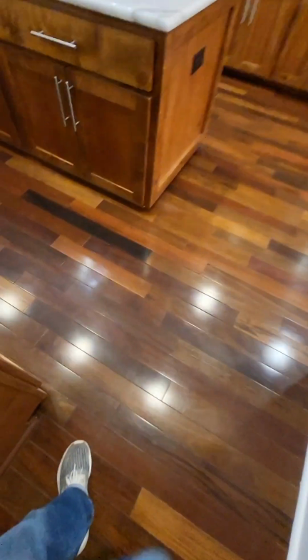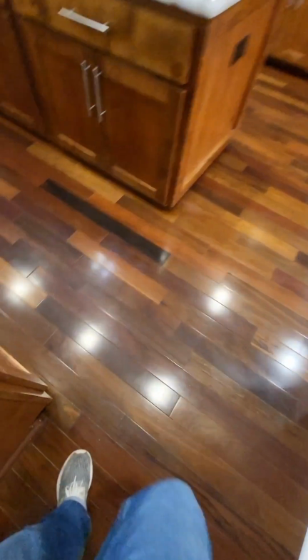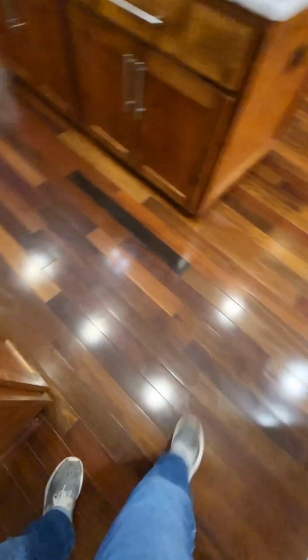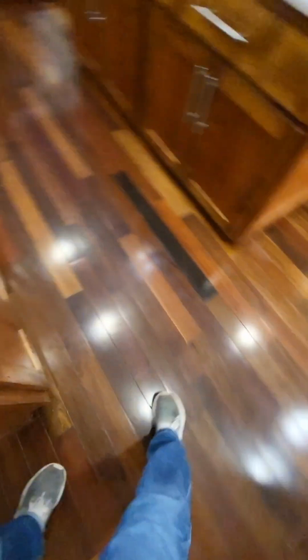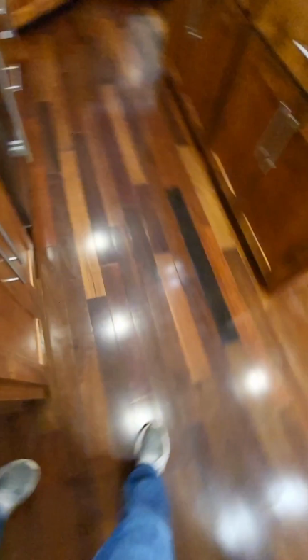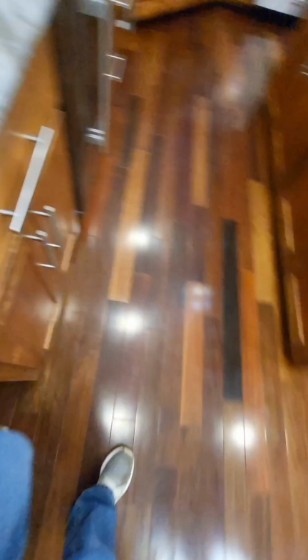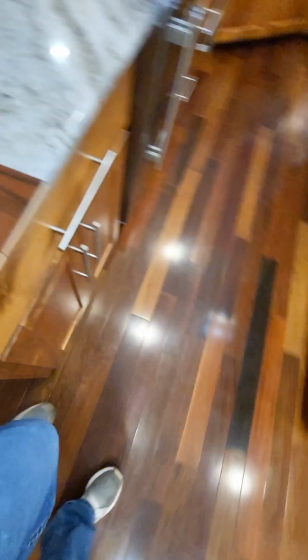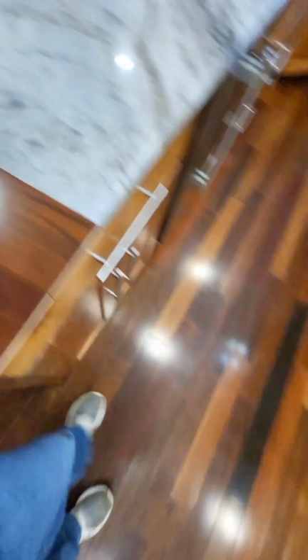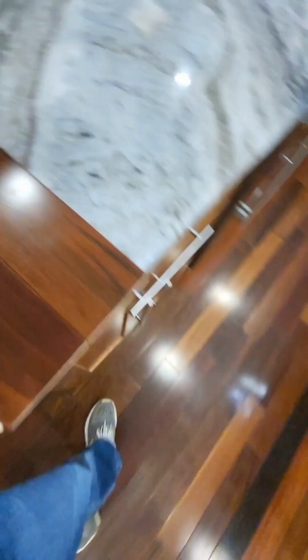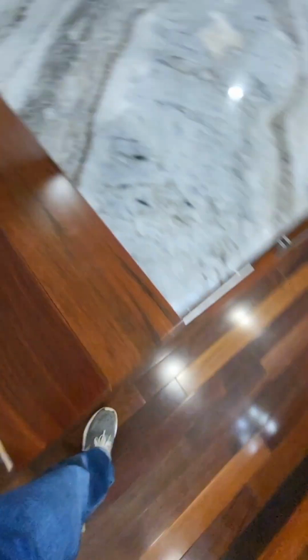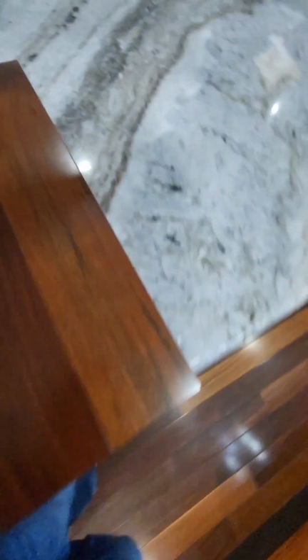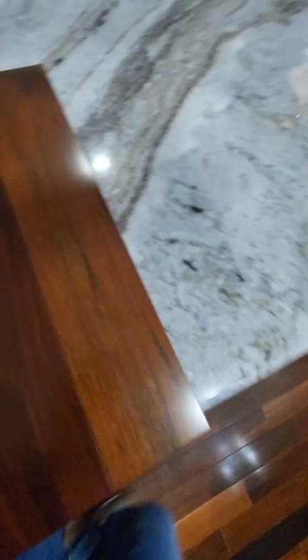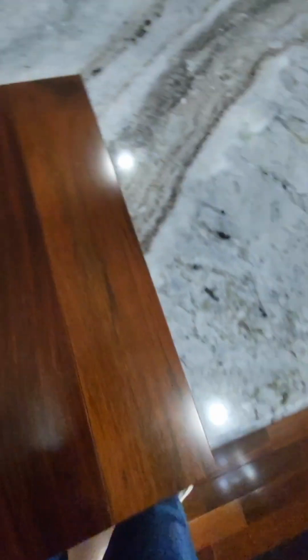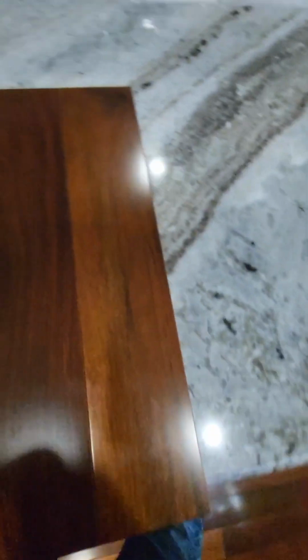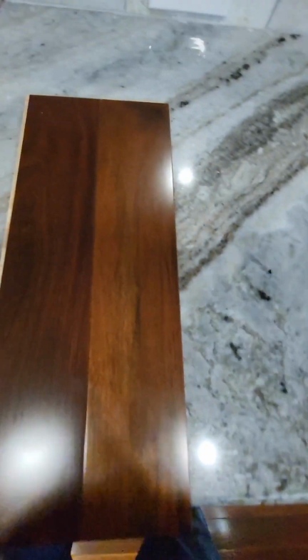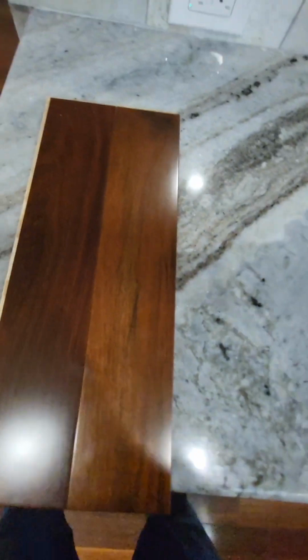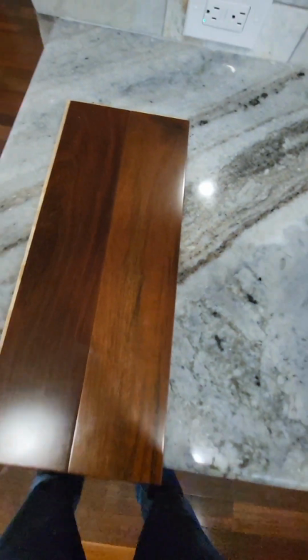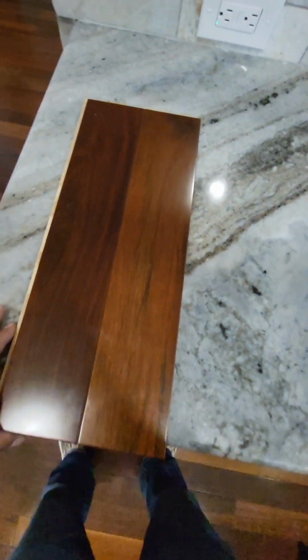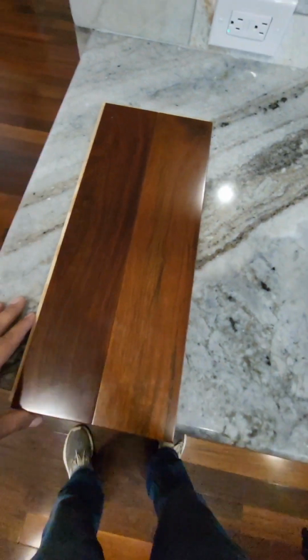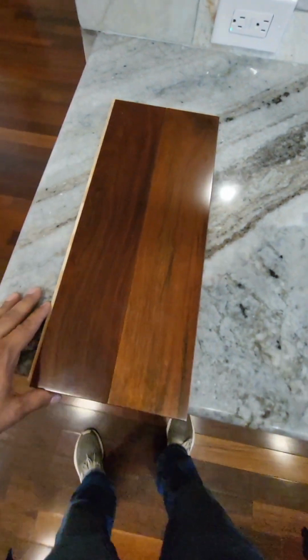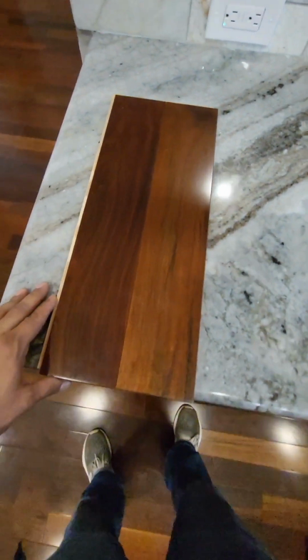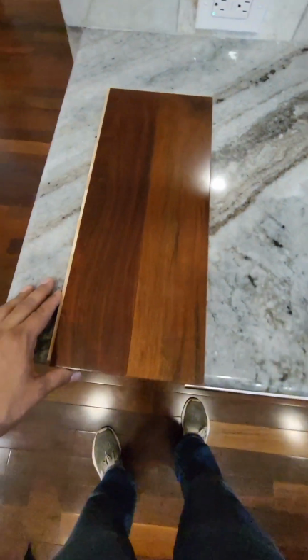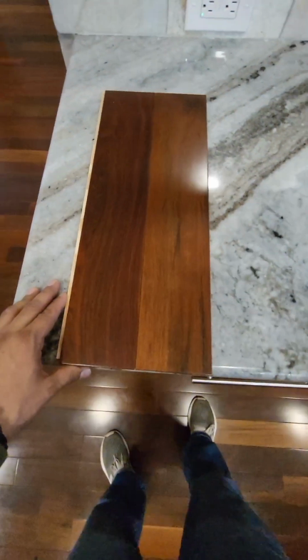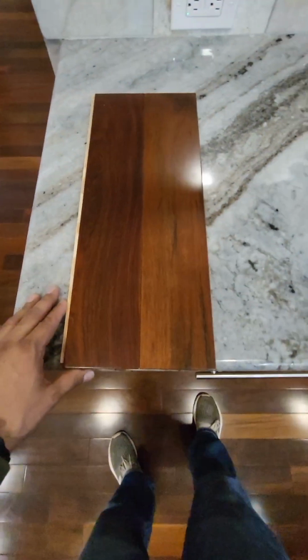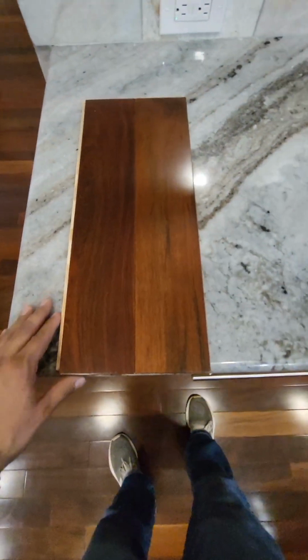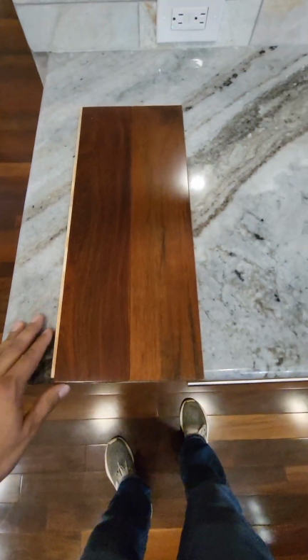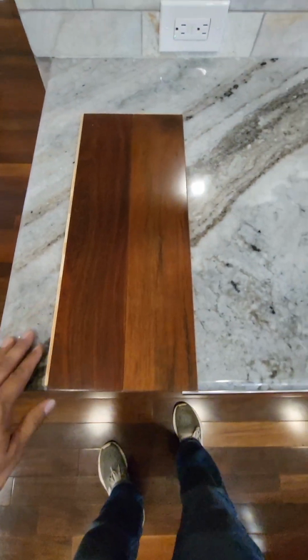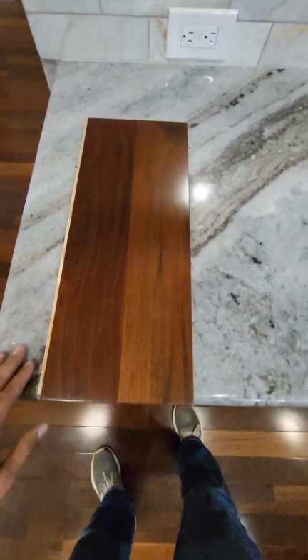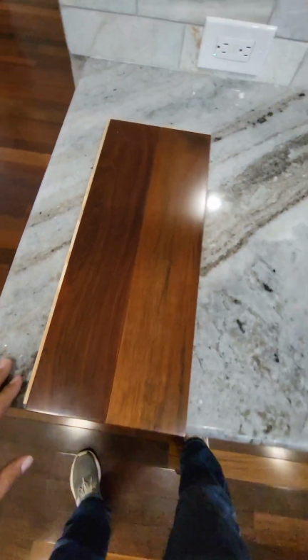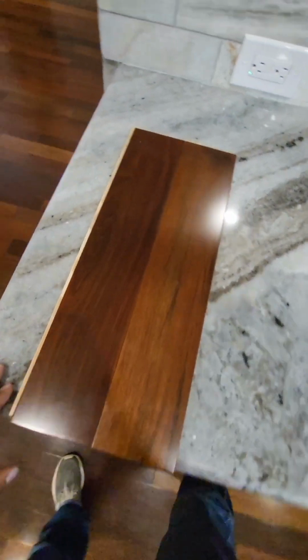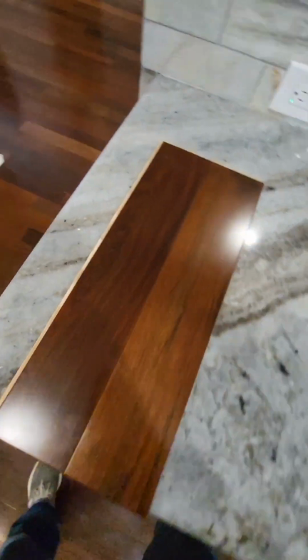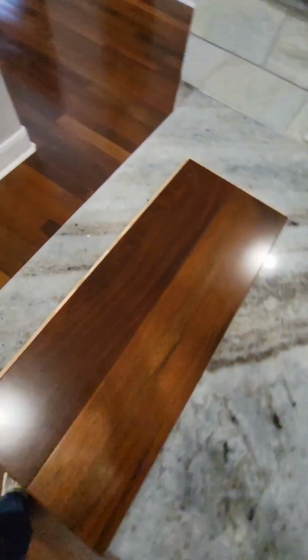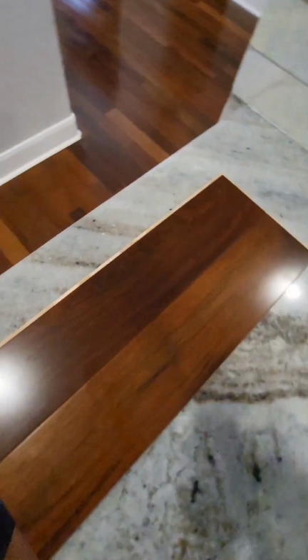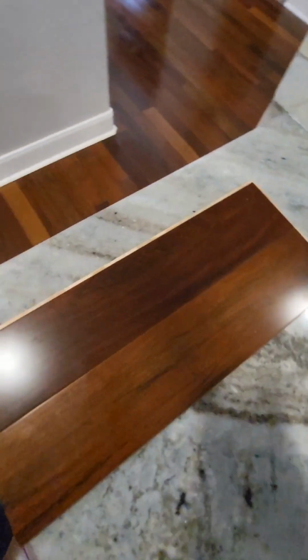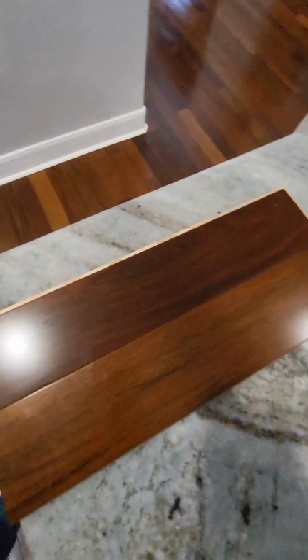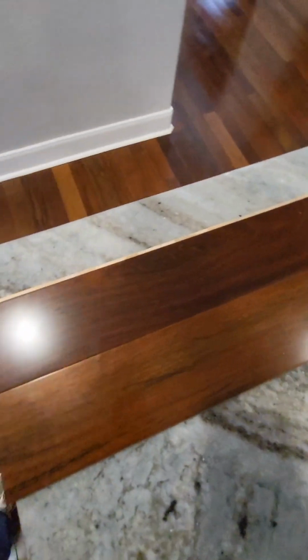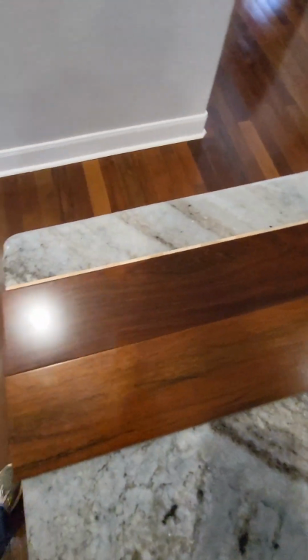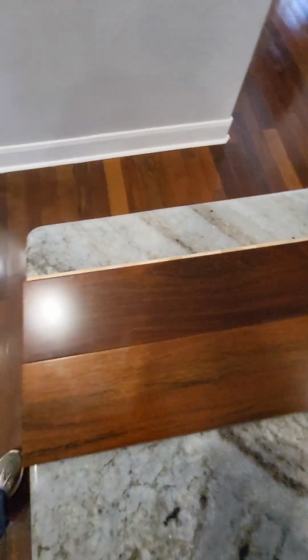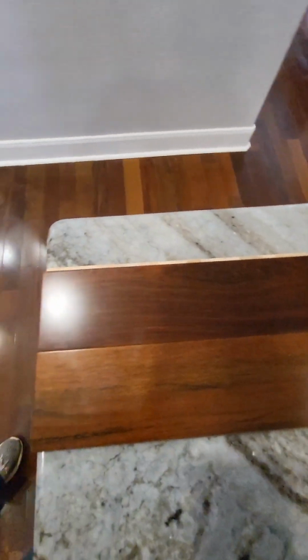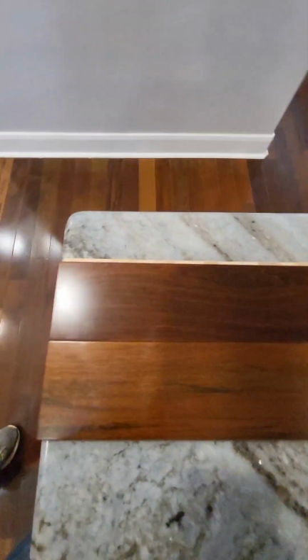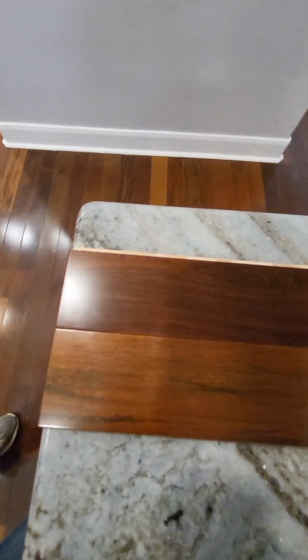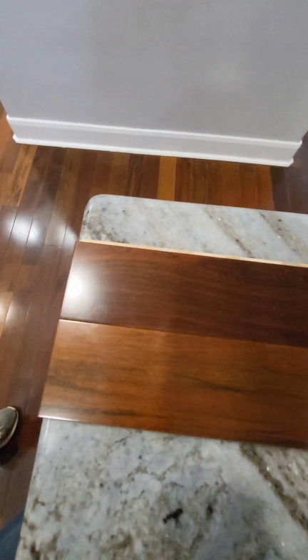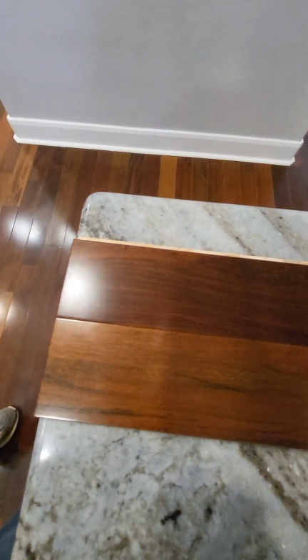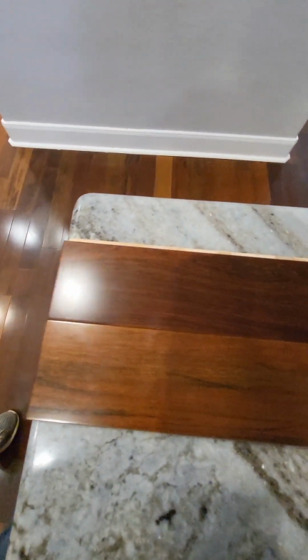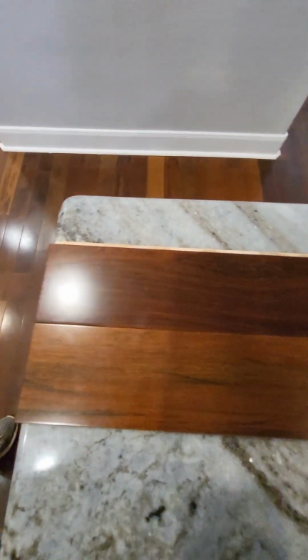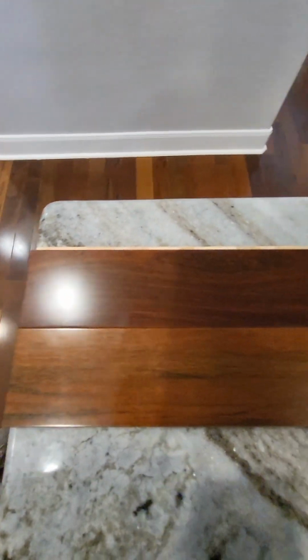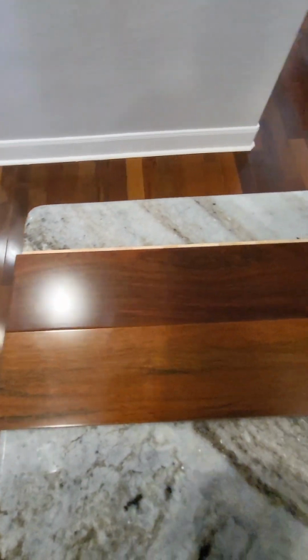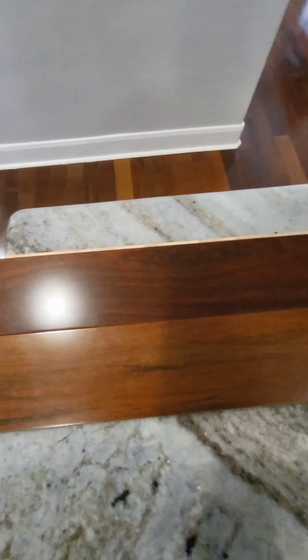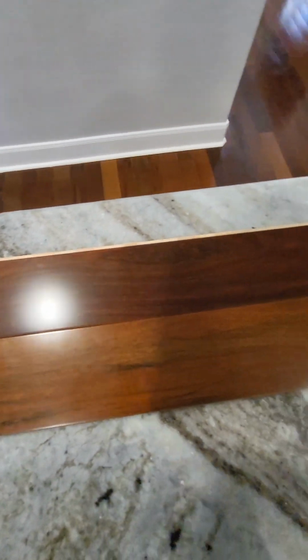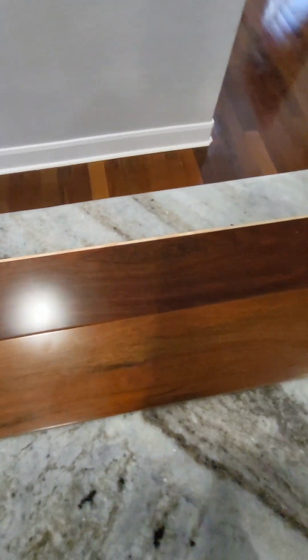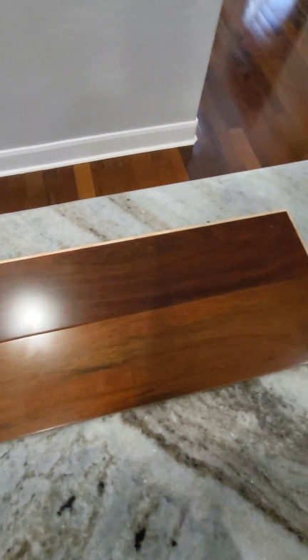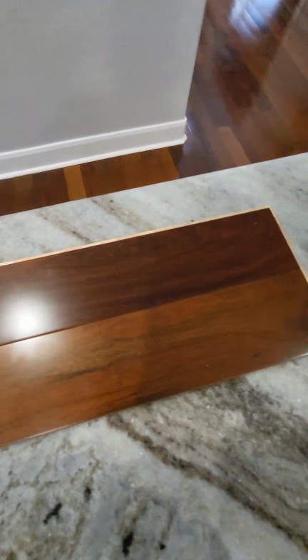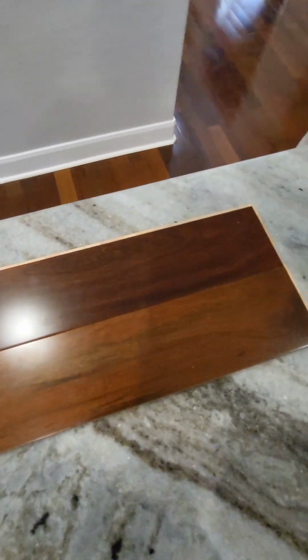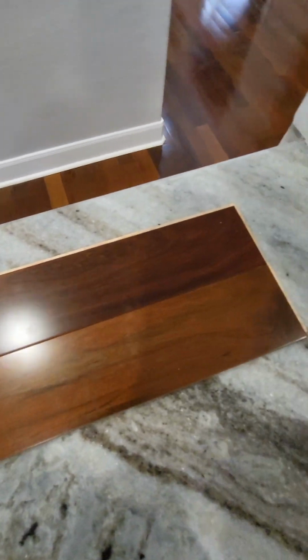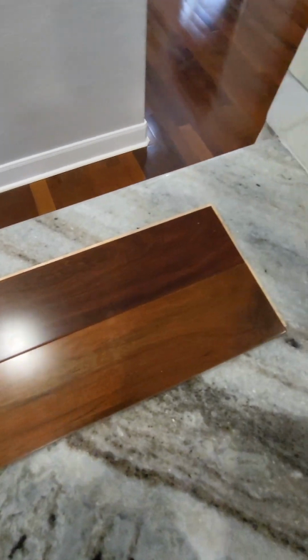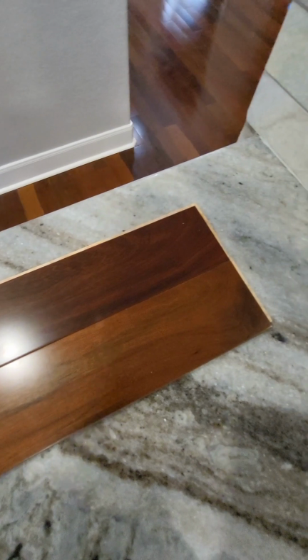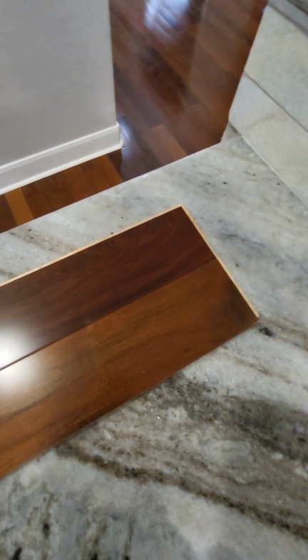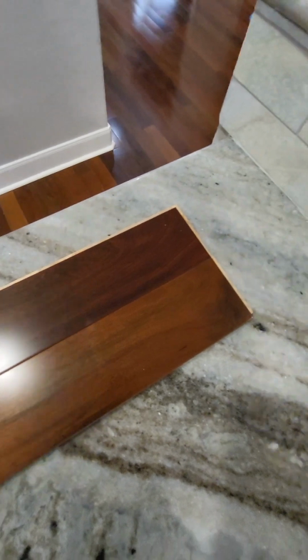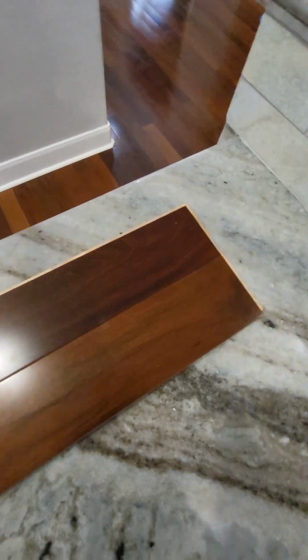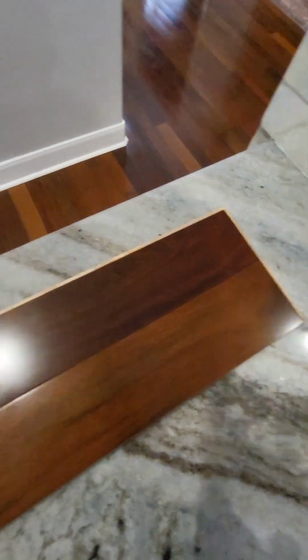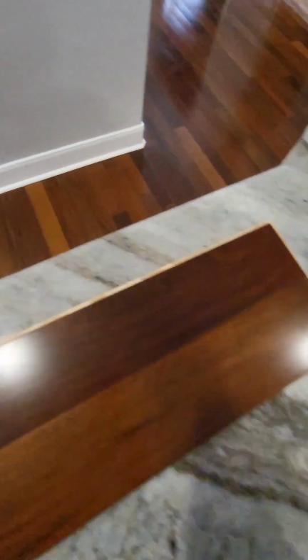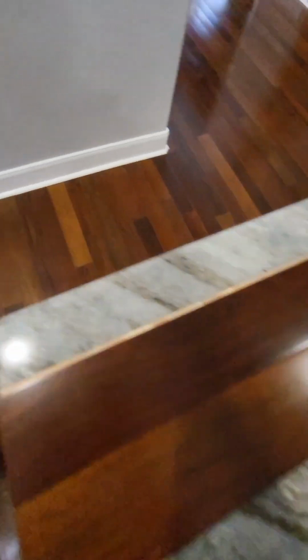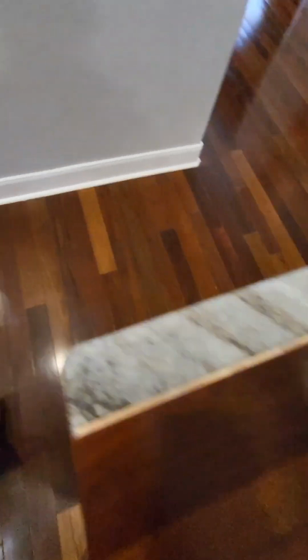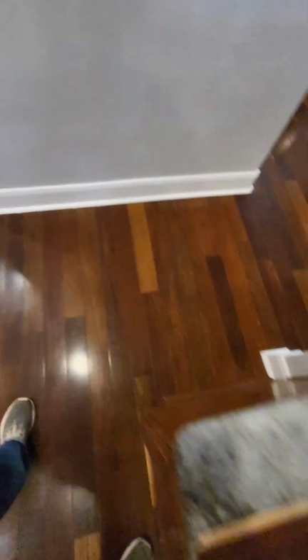We actually have some boards here to show what they're supposed to look like.